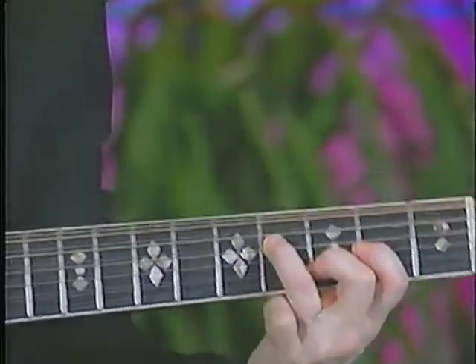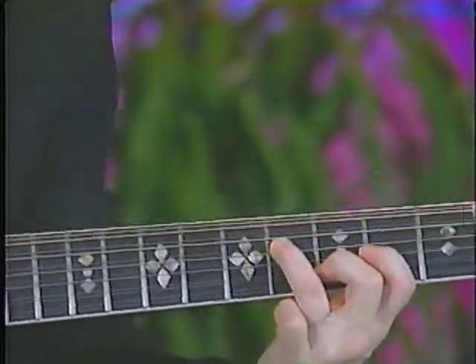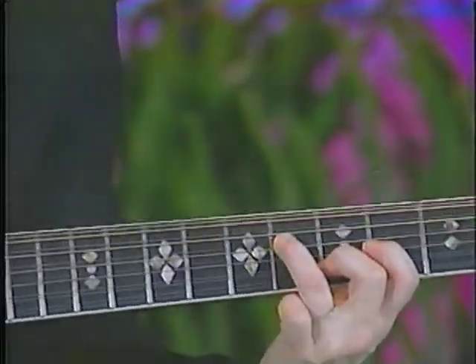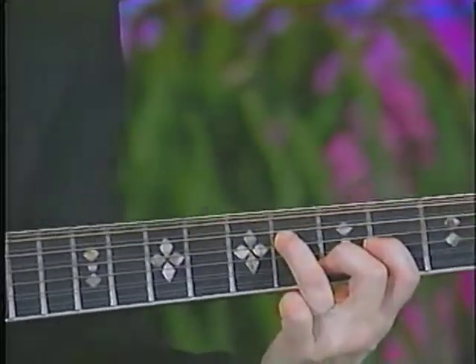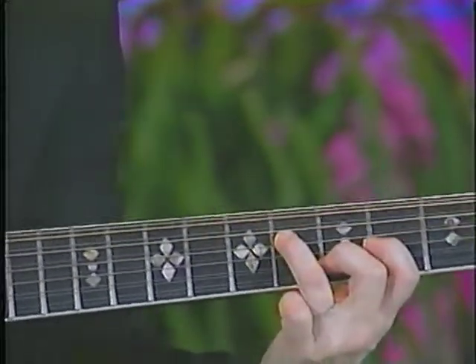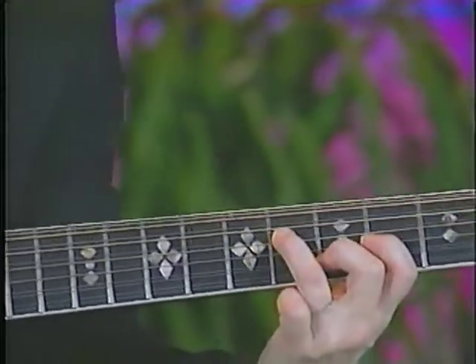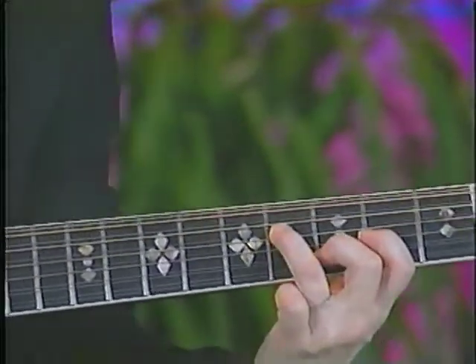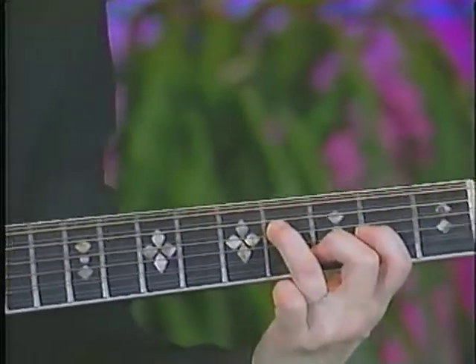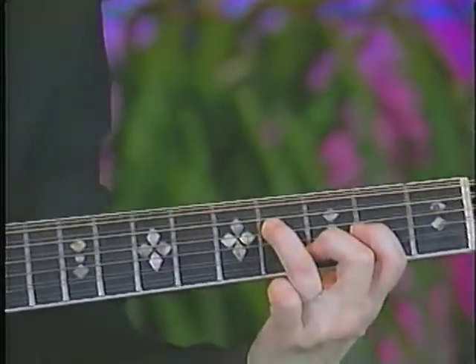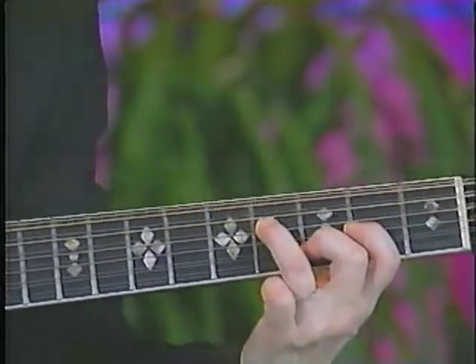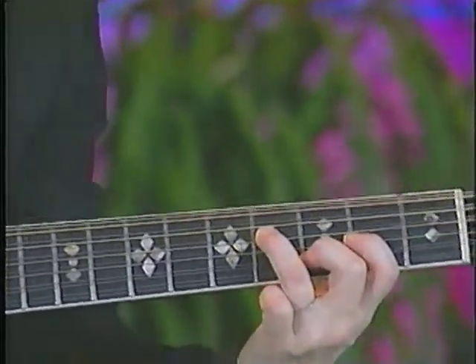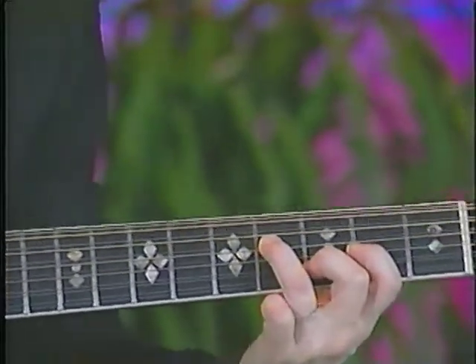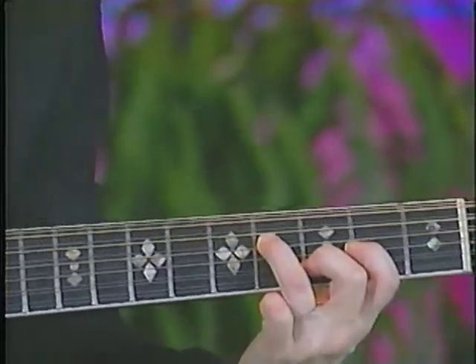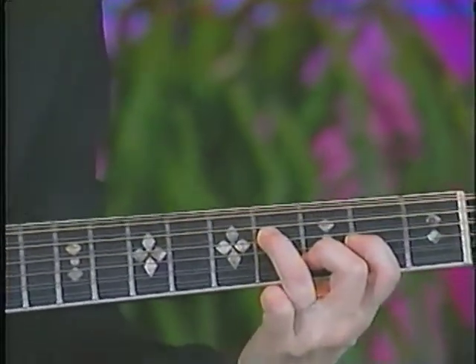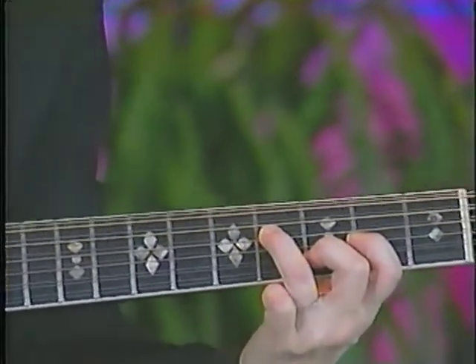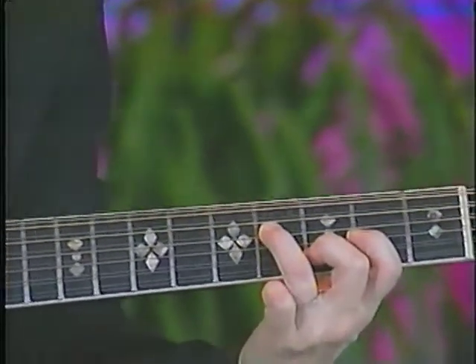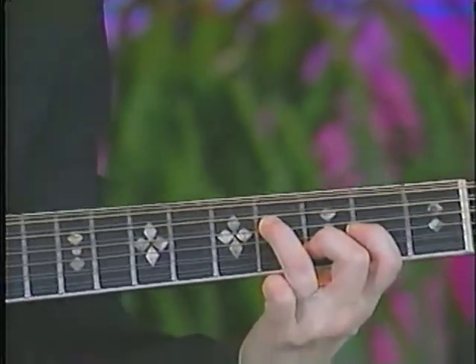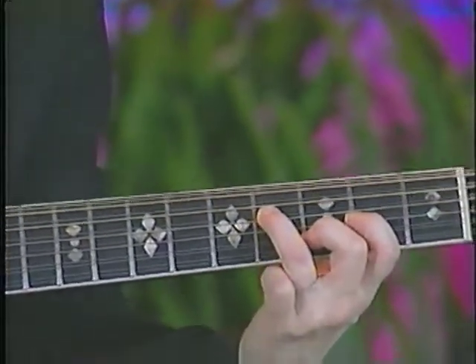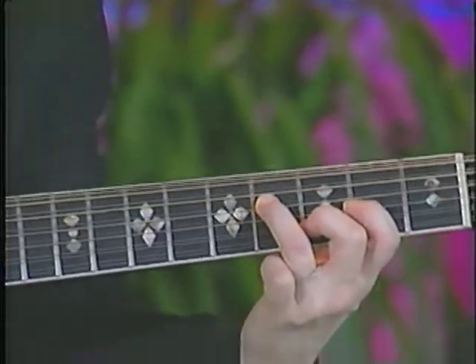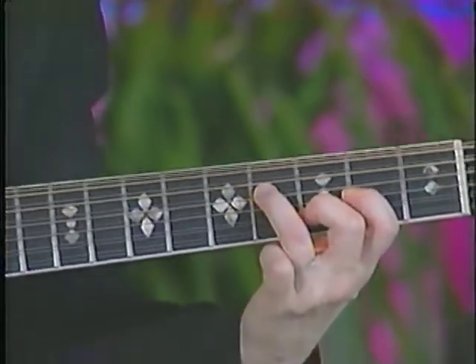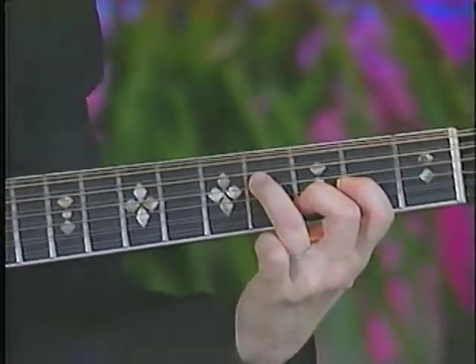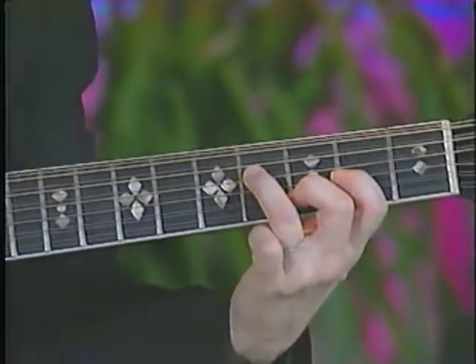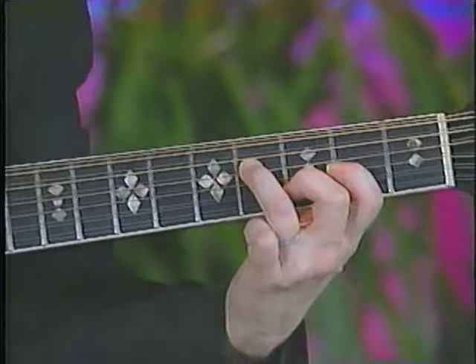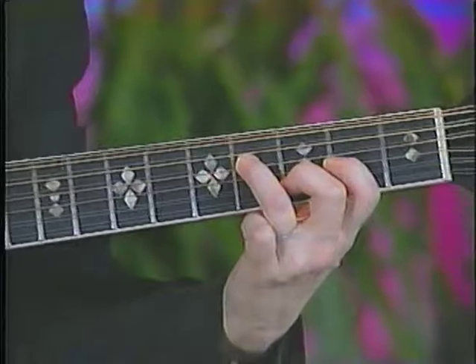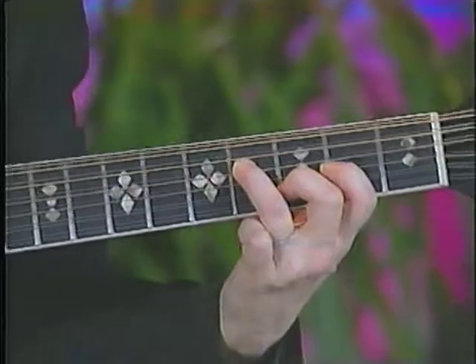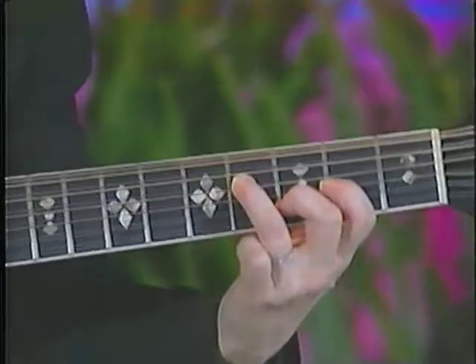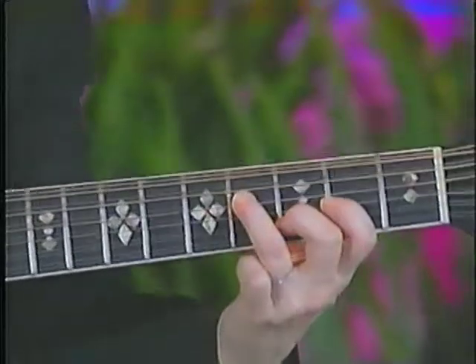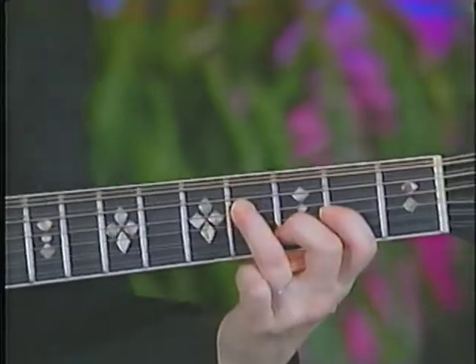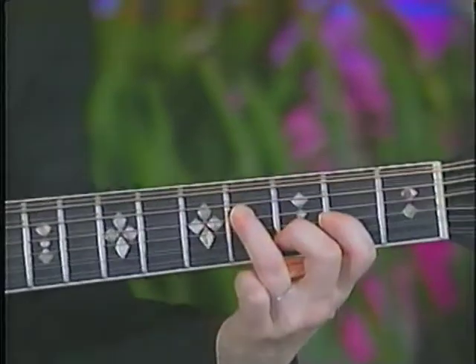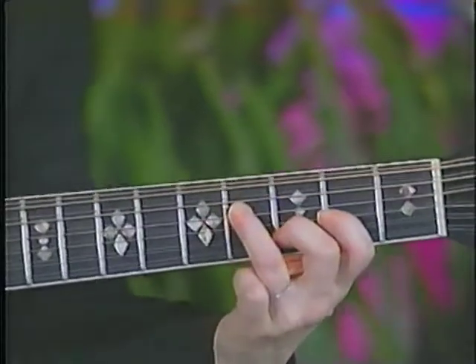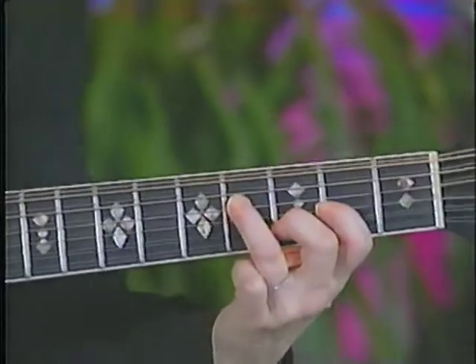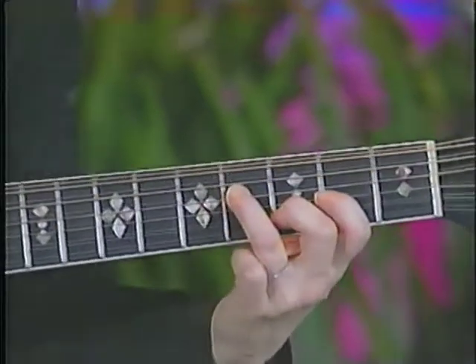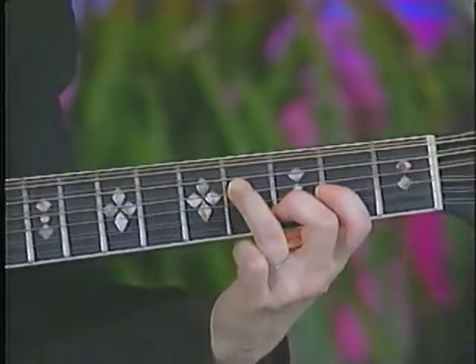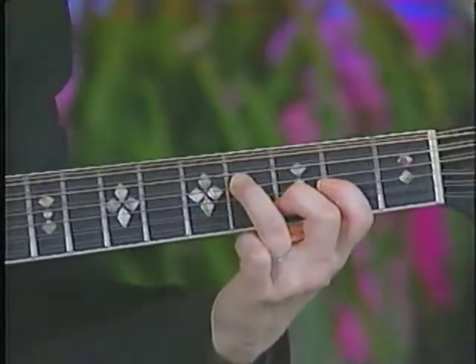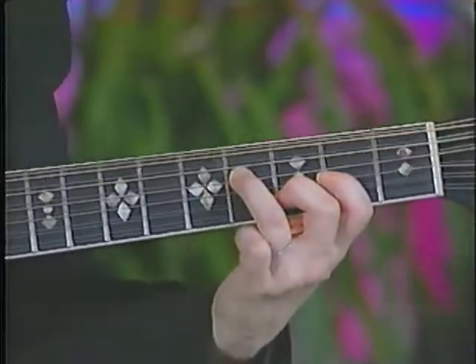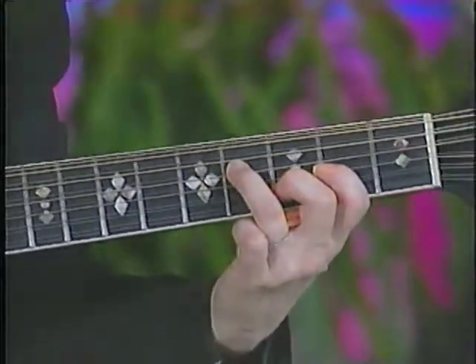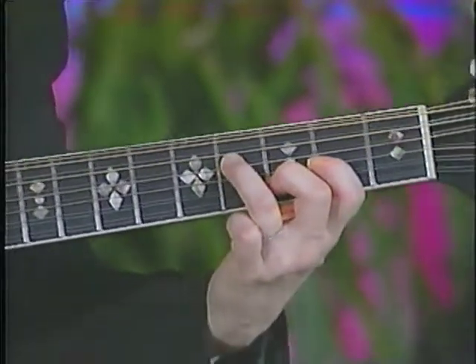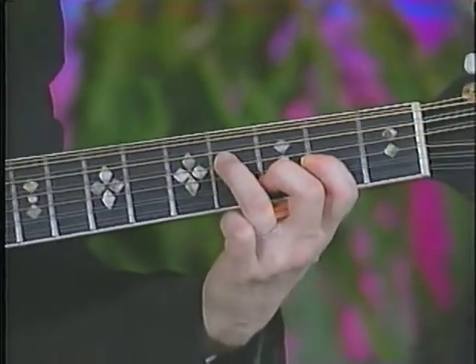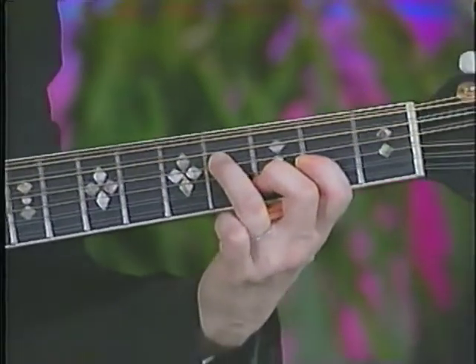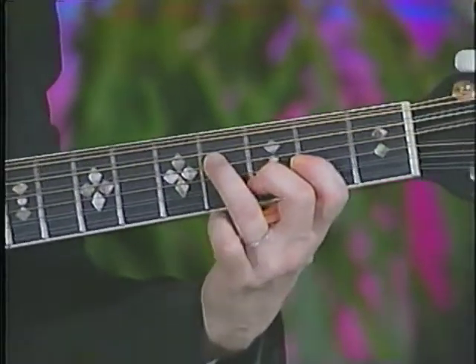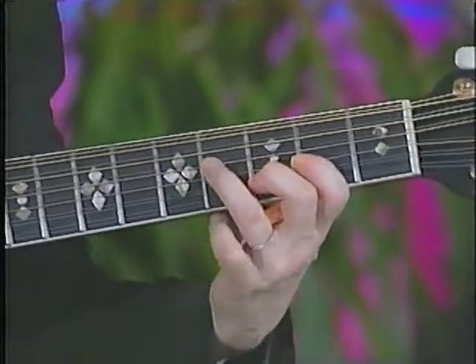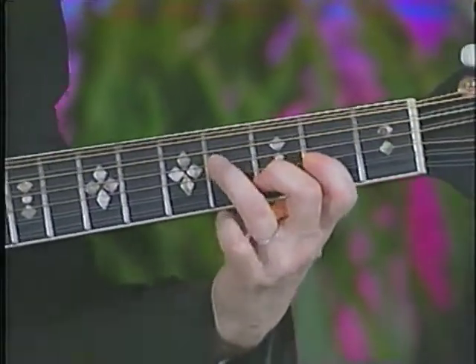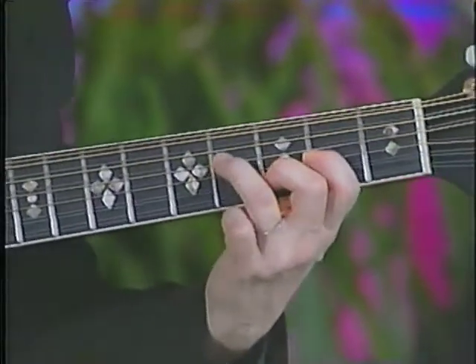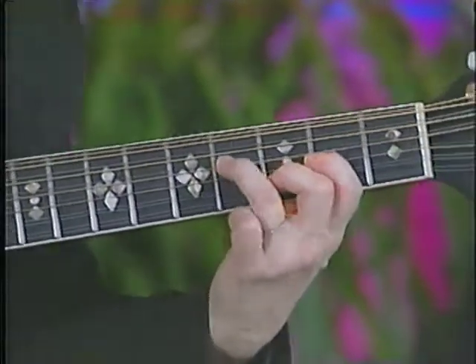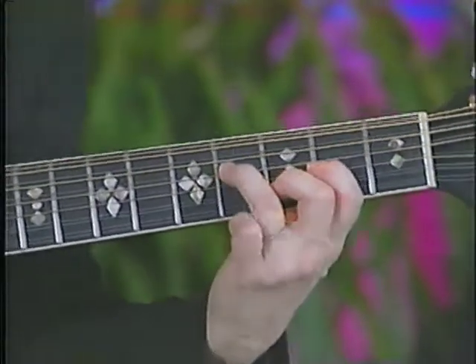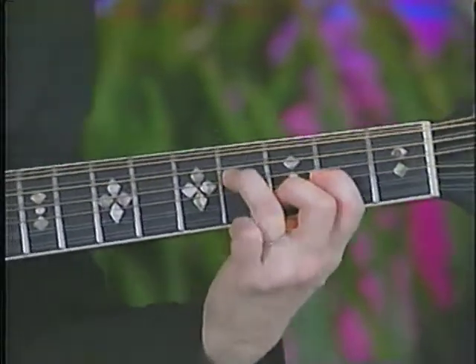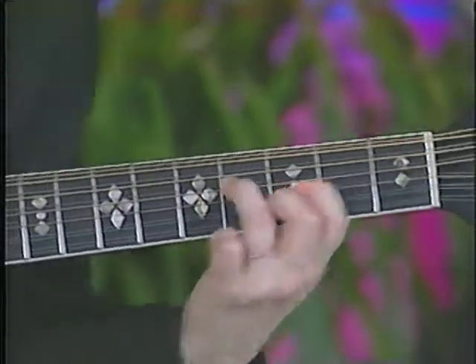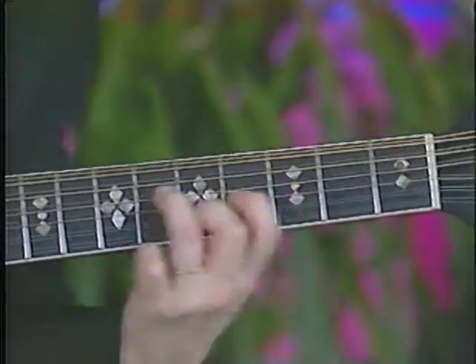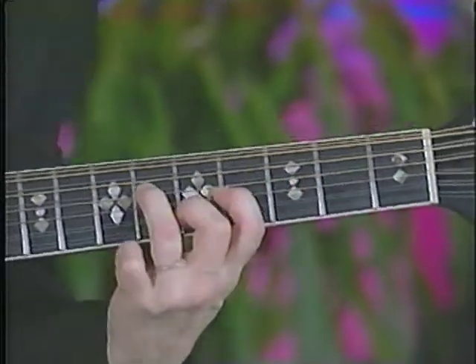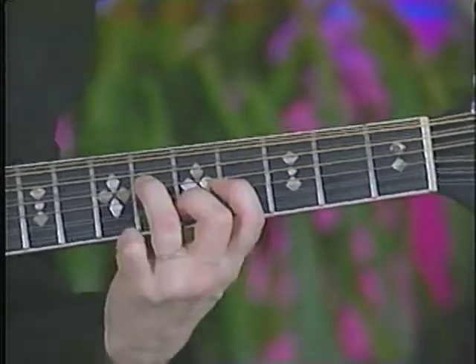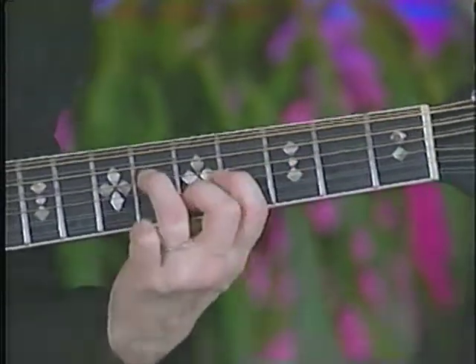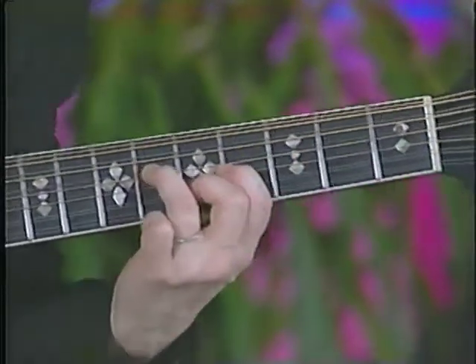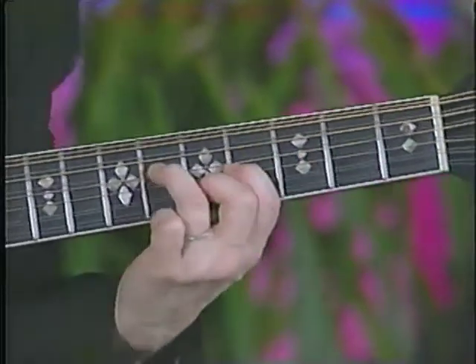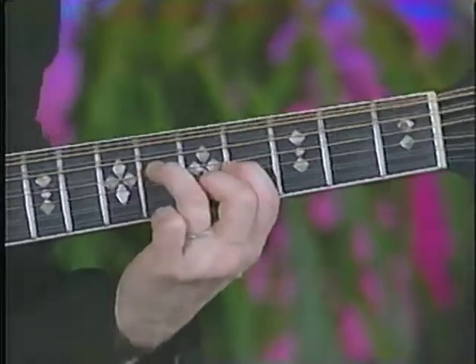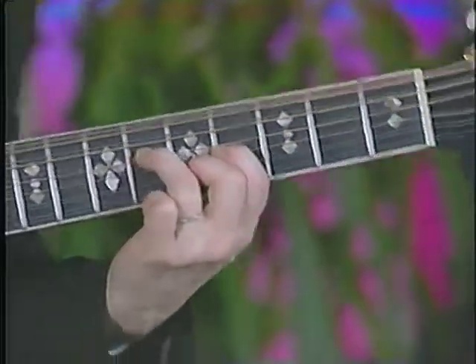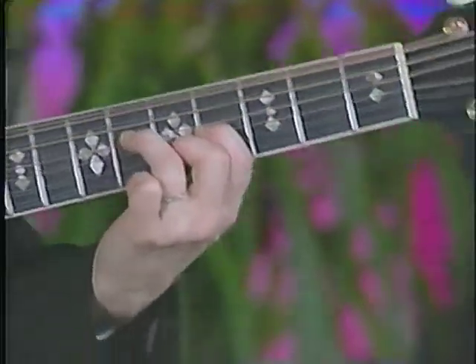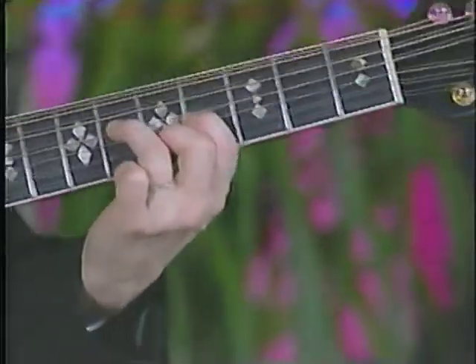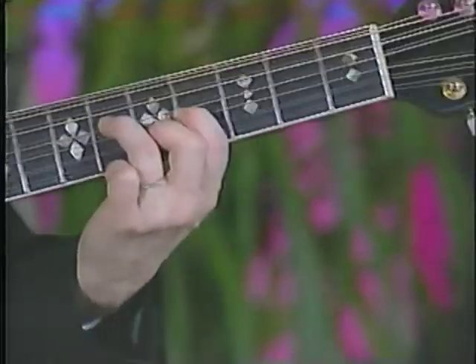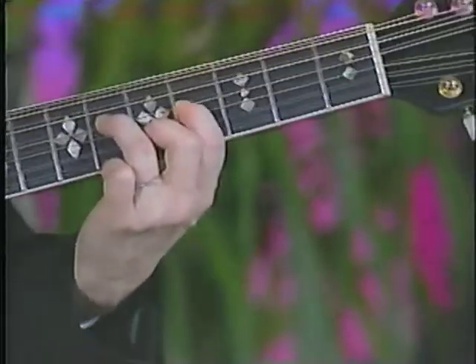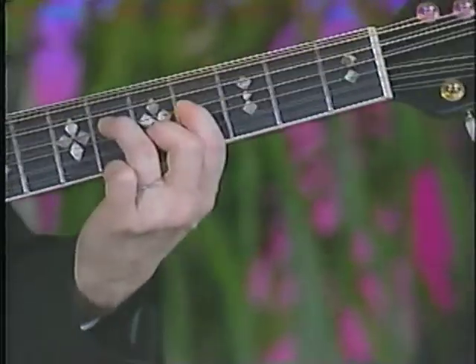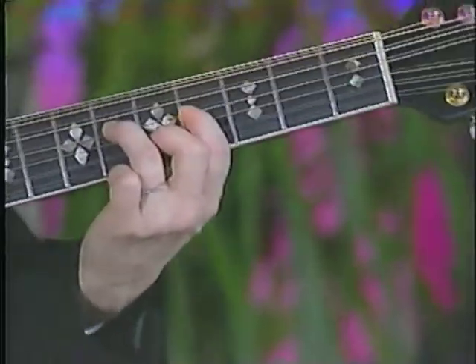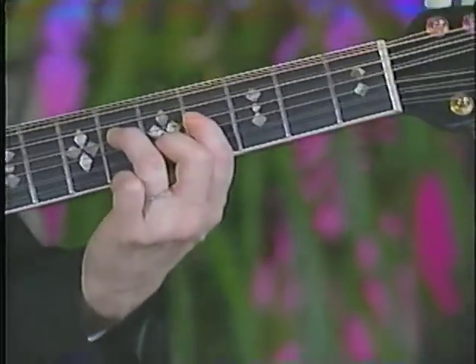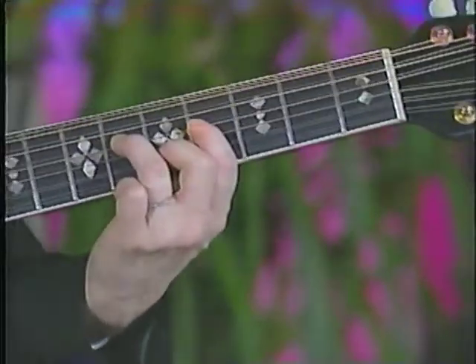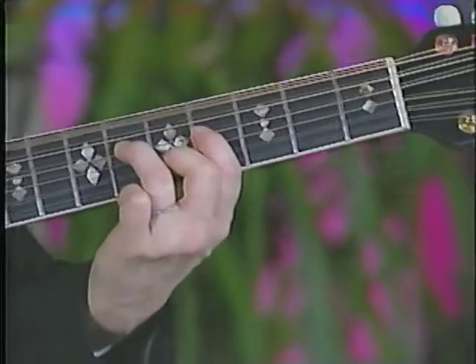You move it over to your 5th string, 4th fret, and slide it up a whole step.